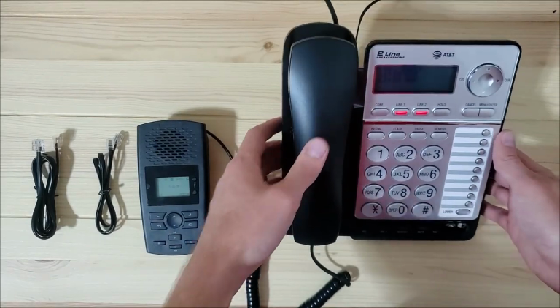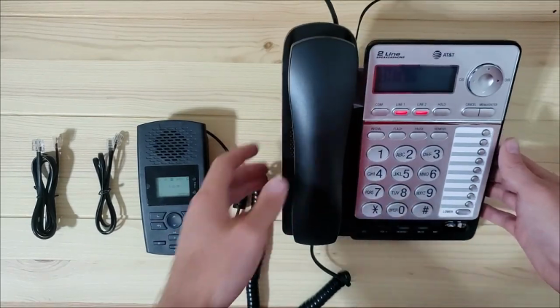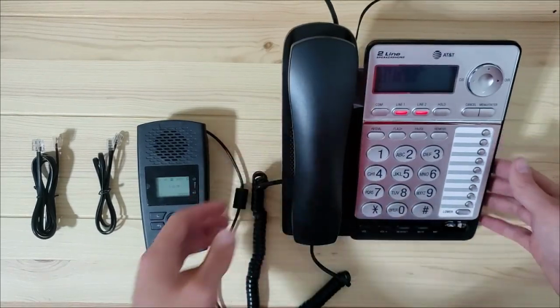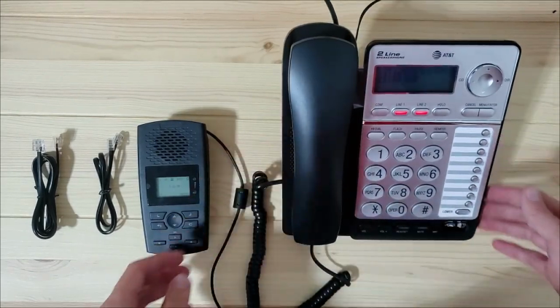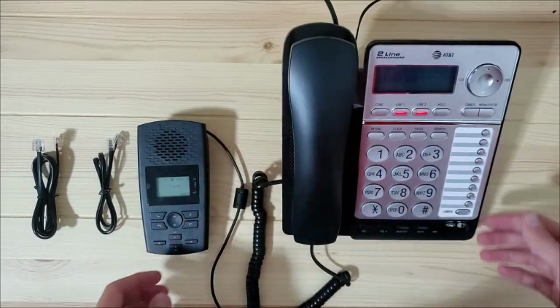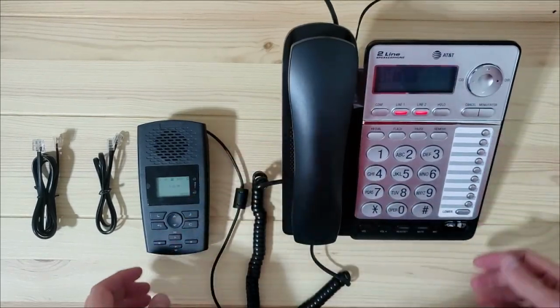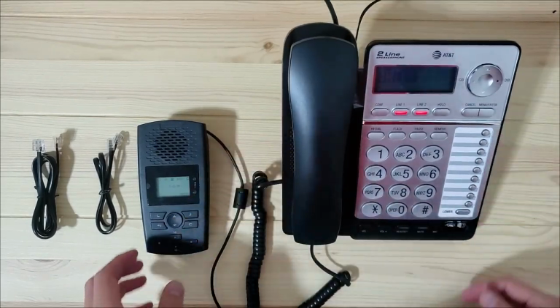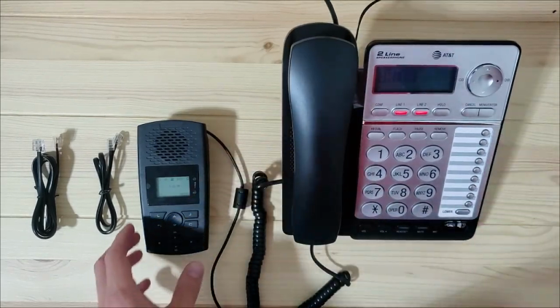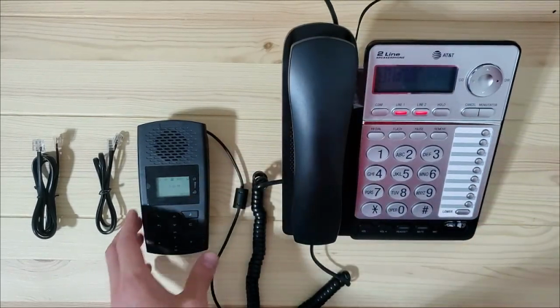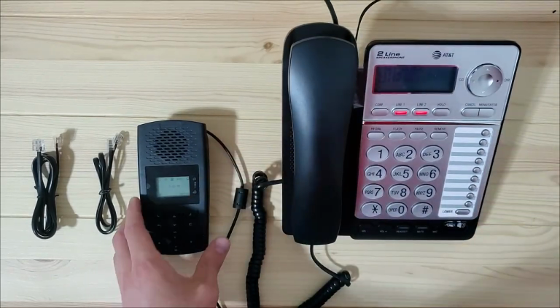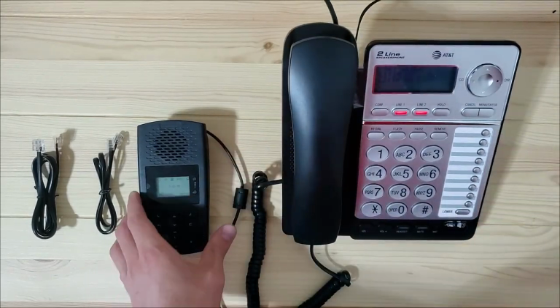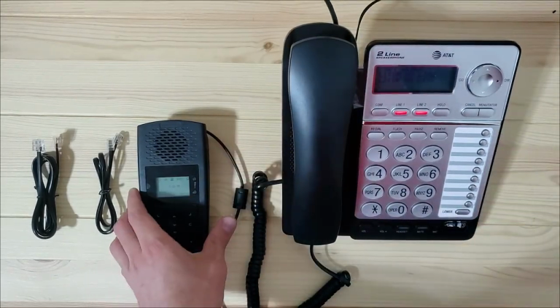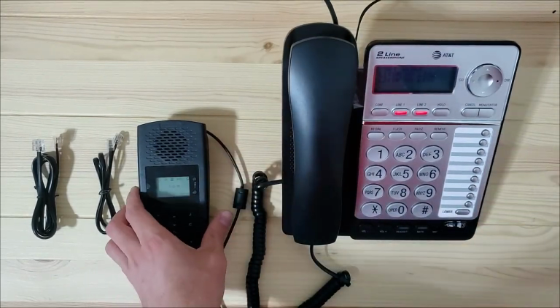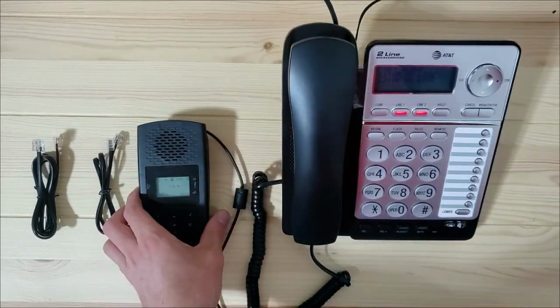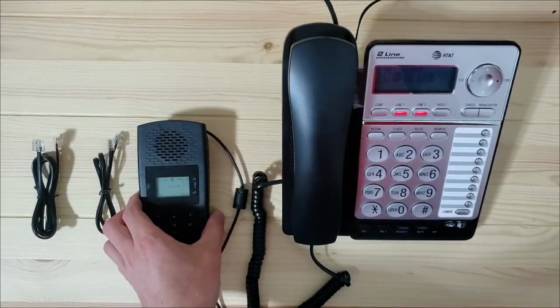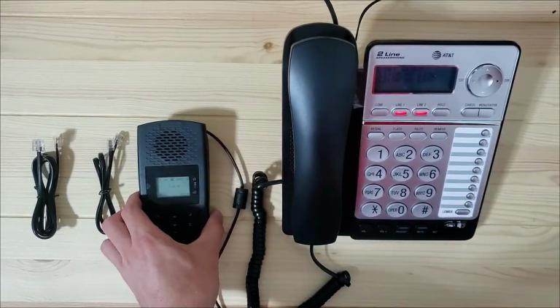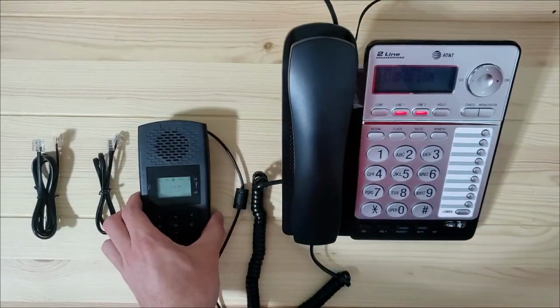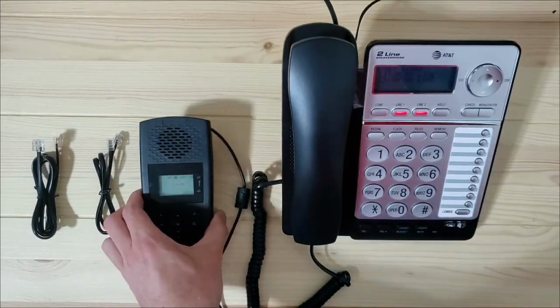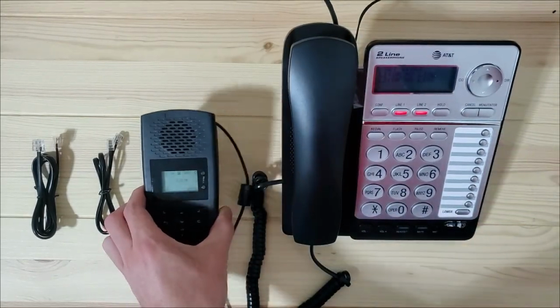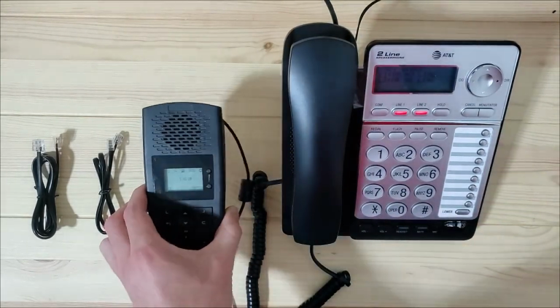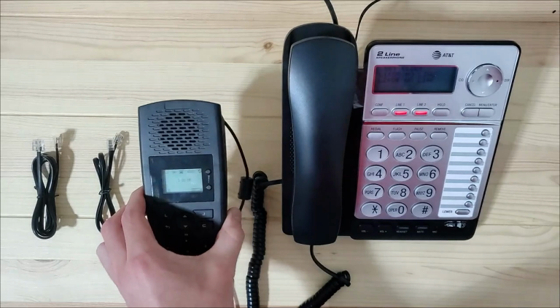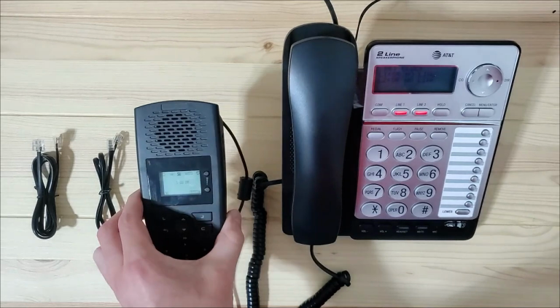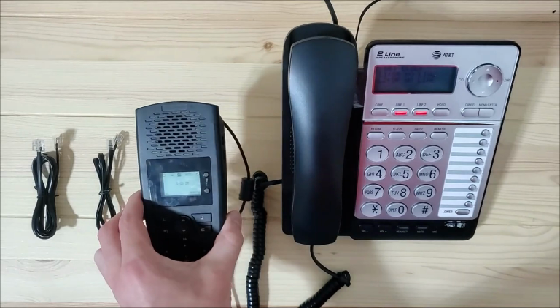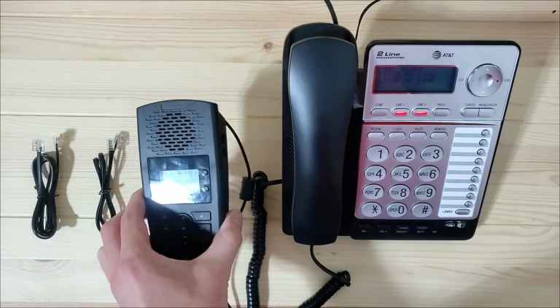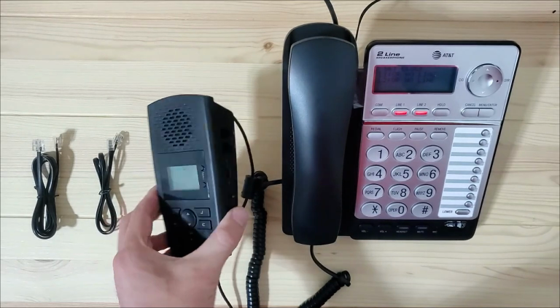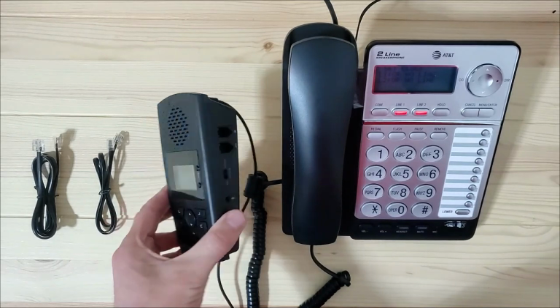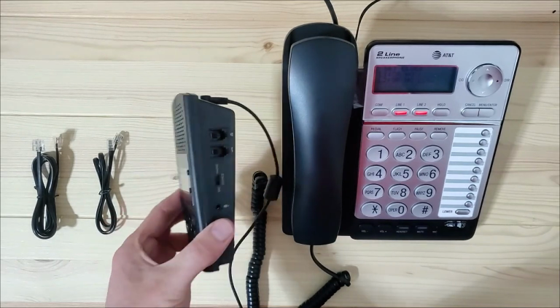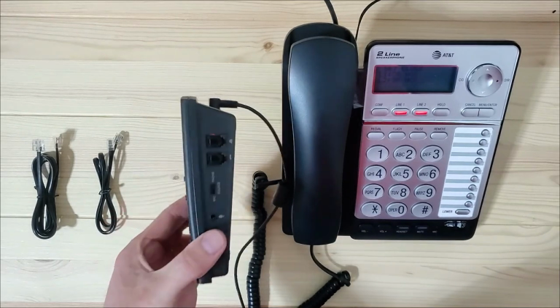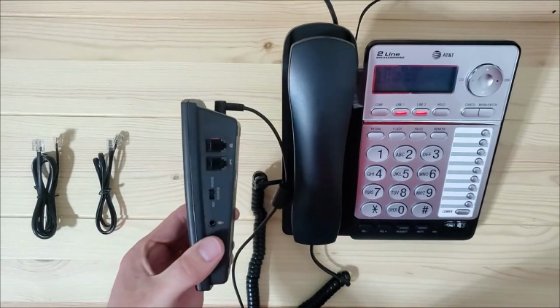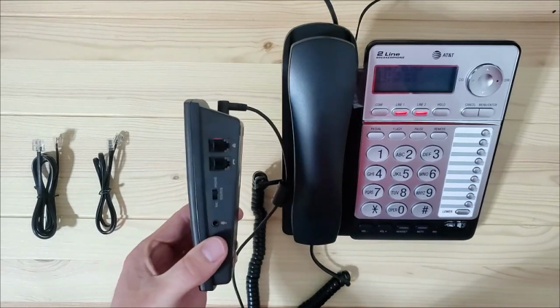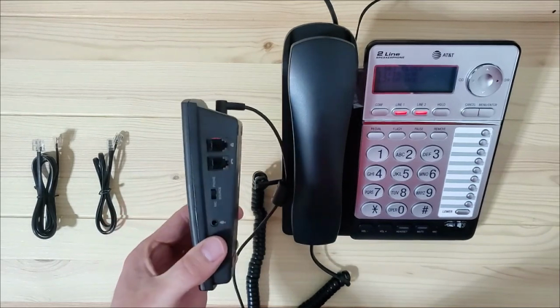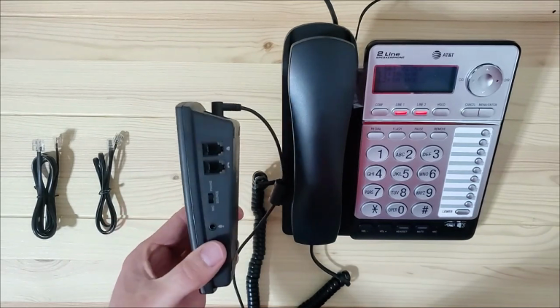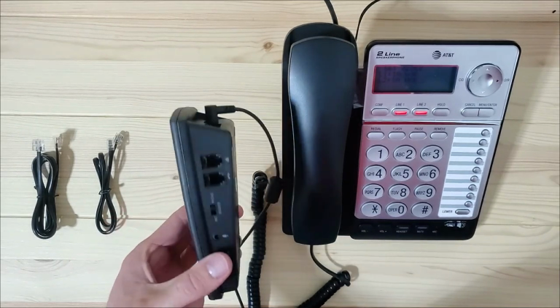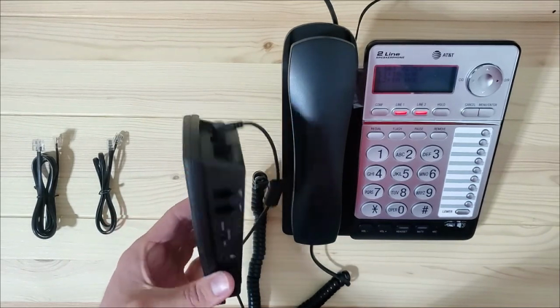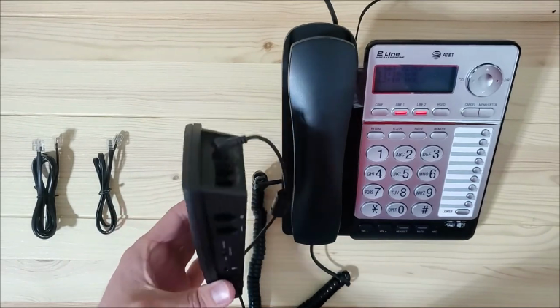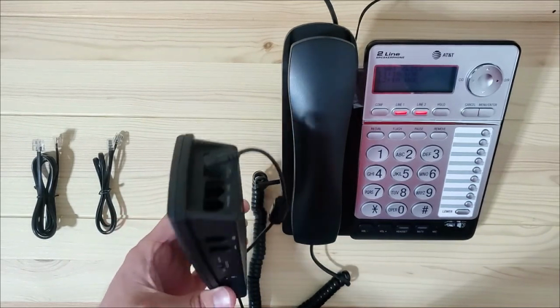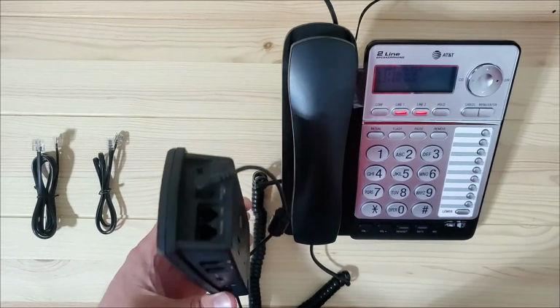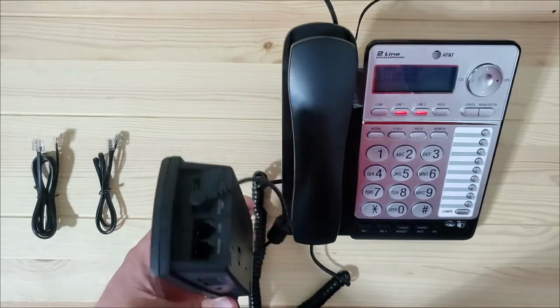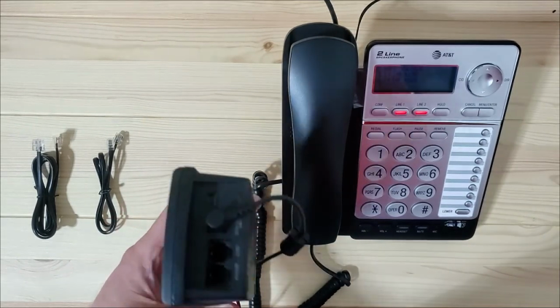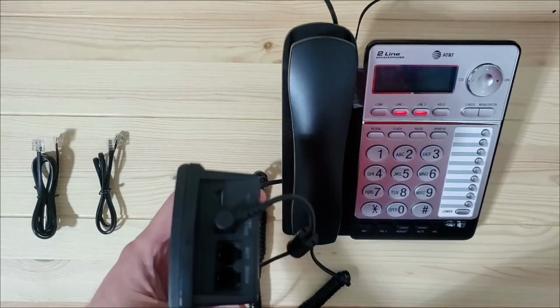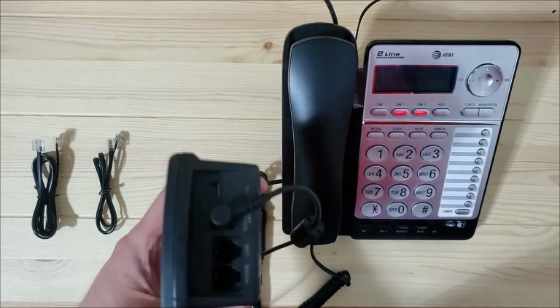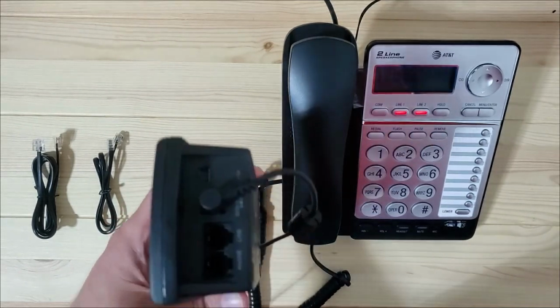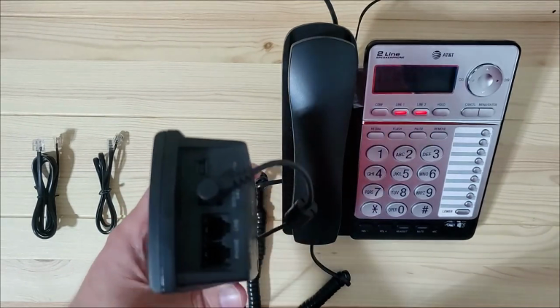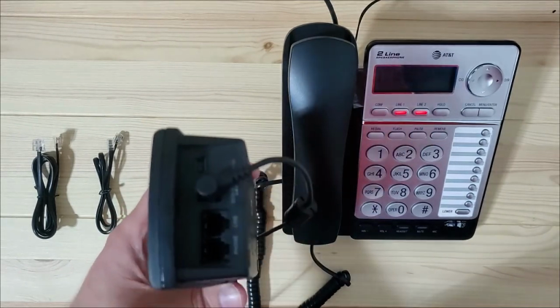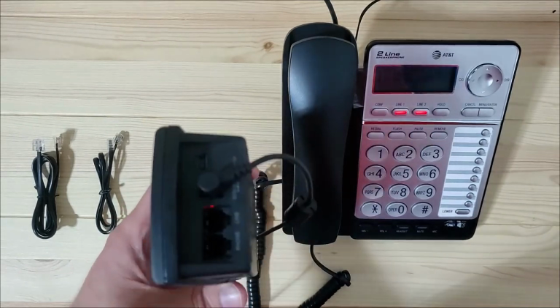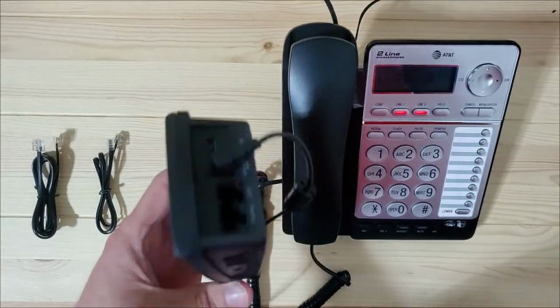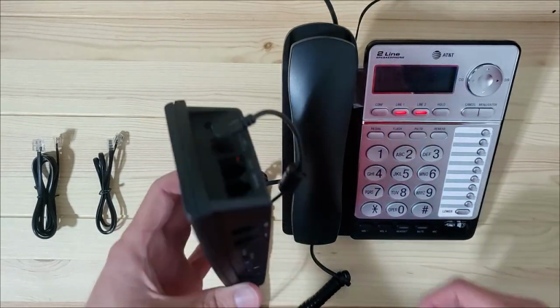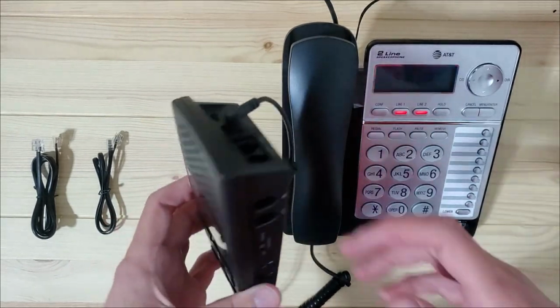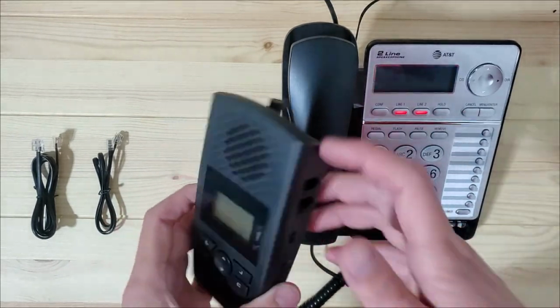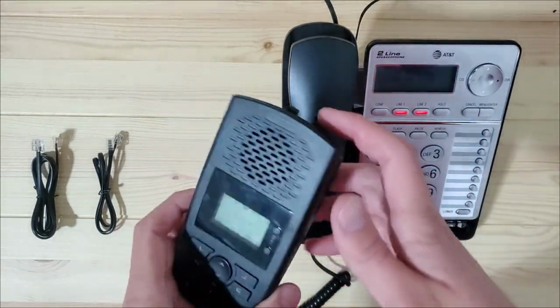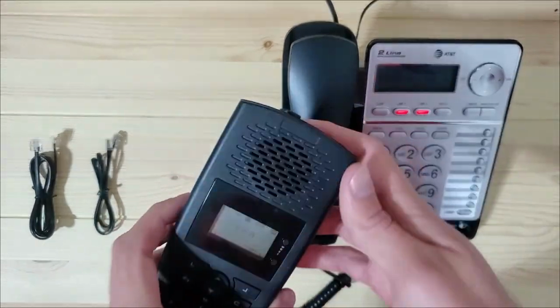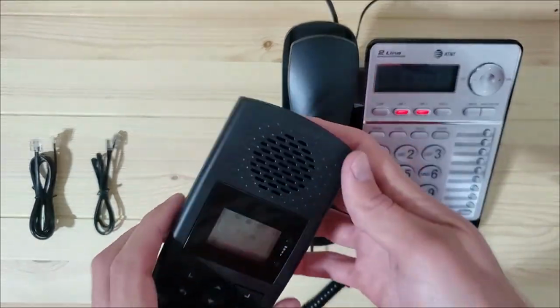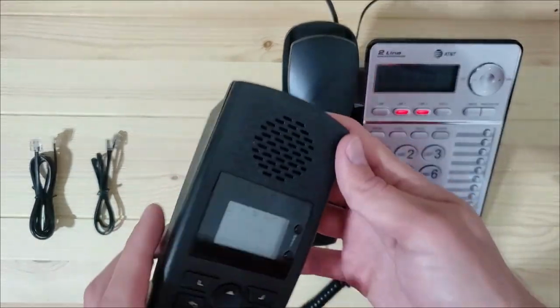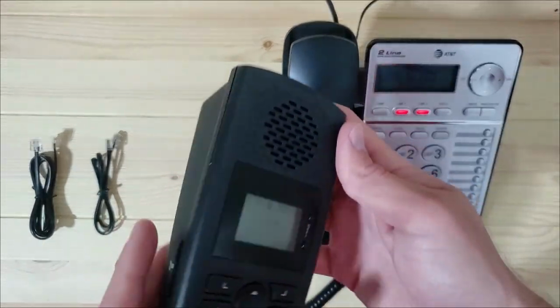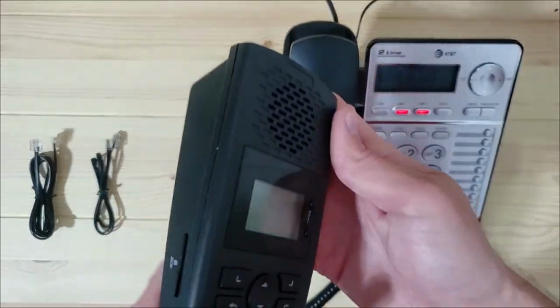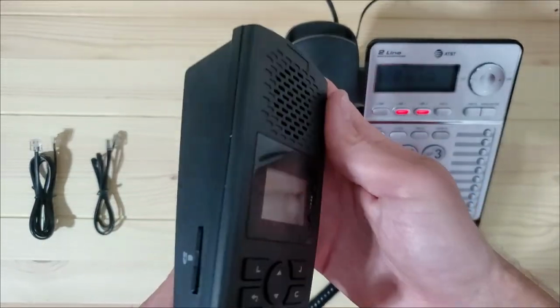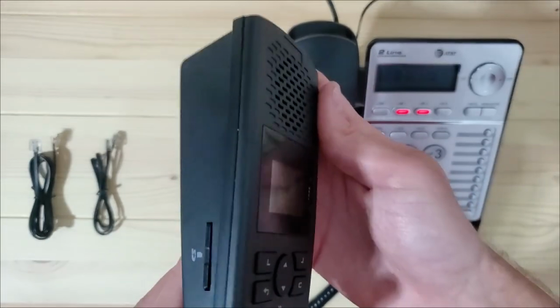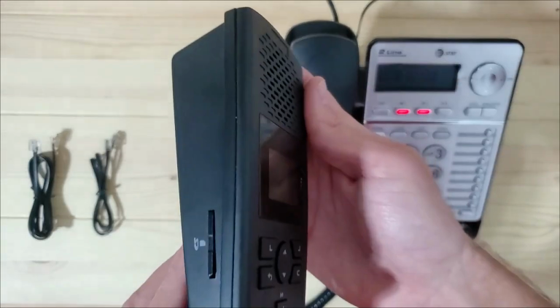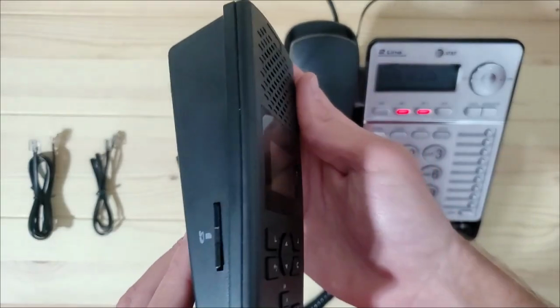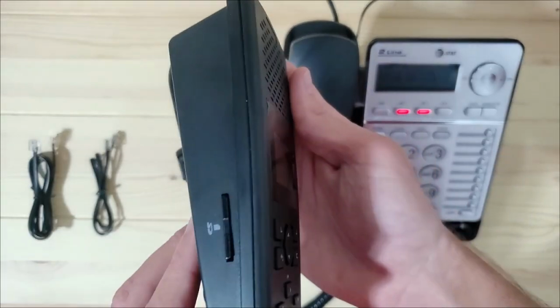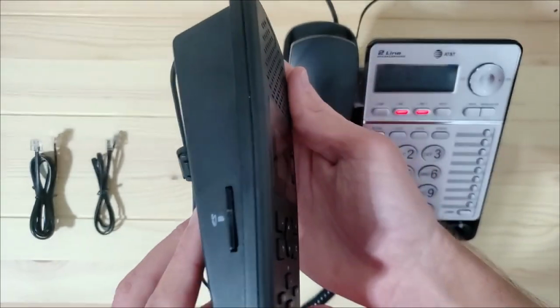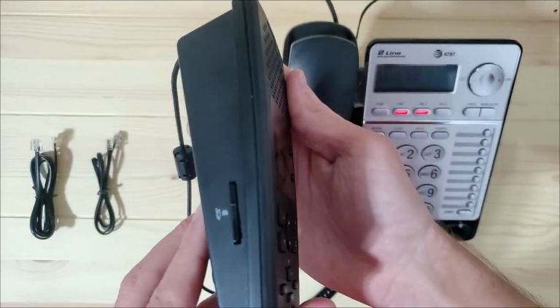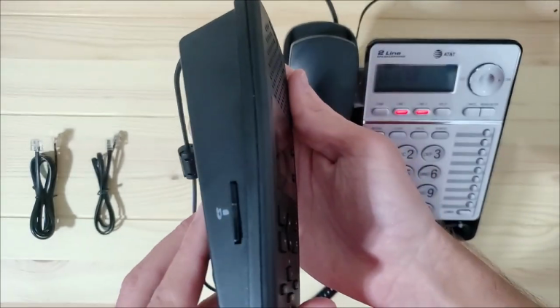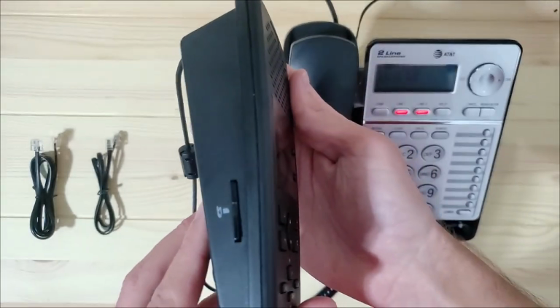To start out, you will need to have your phone turned on and ready, and the TR600 plugged in with the SD card inserted.